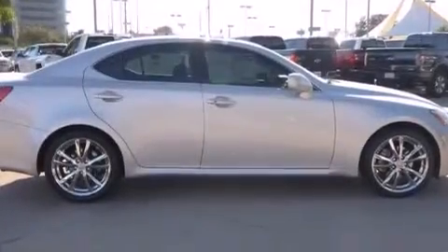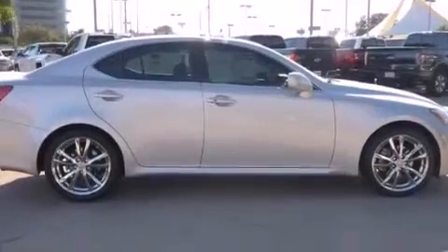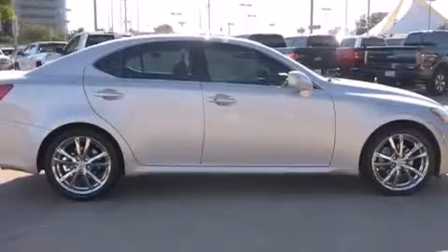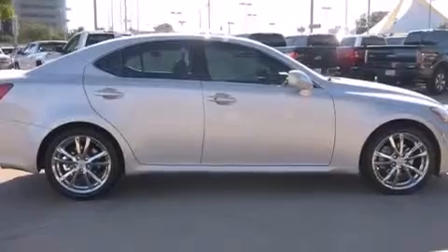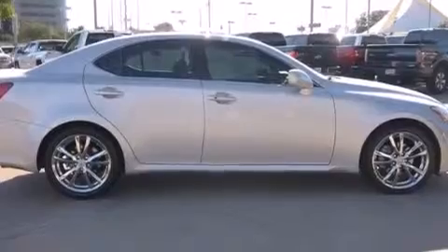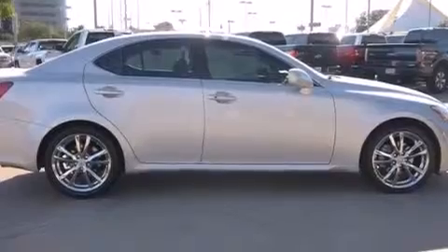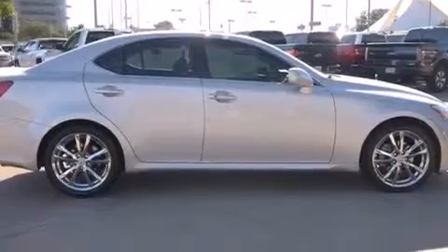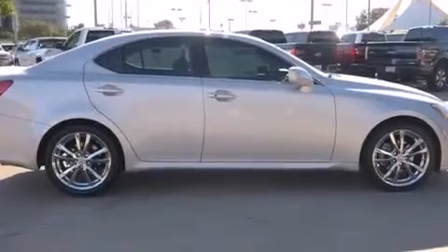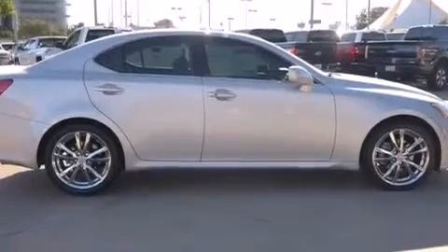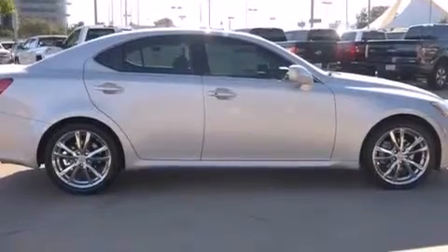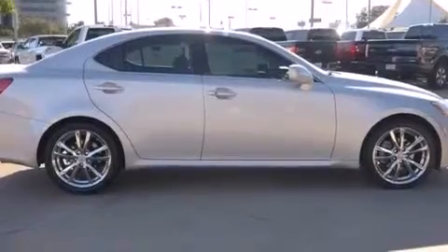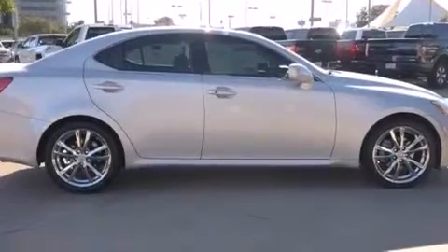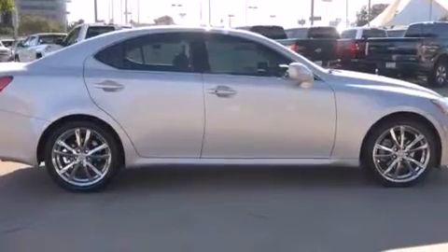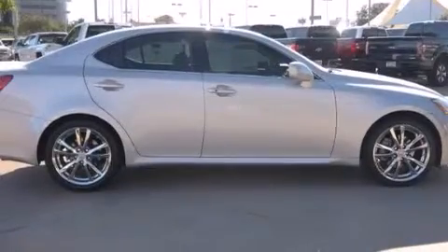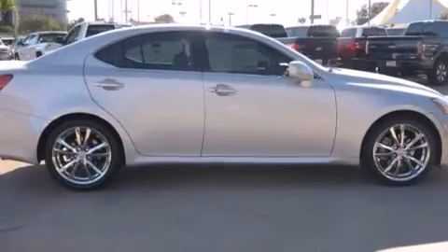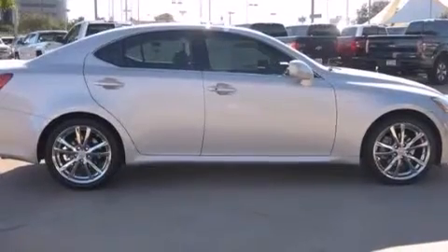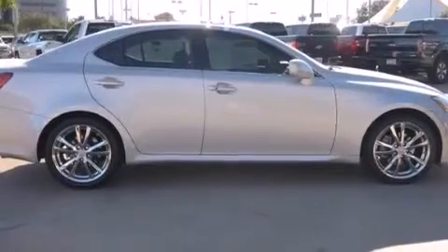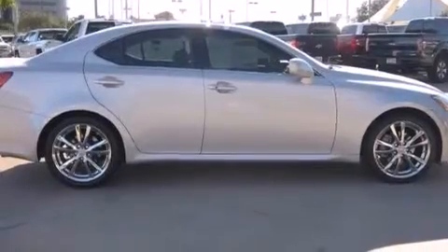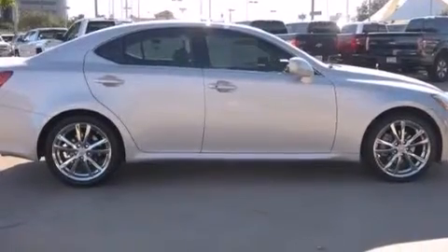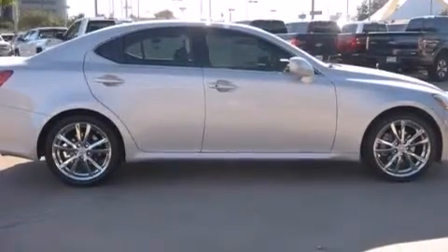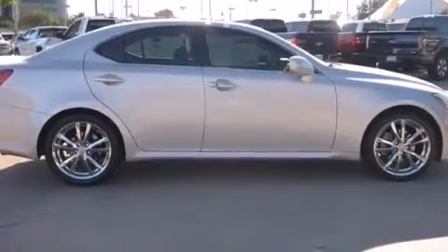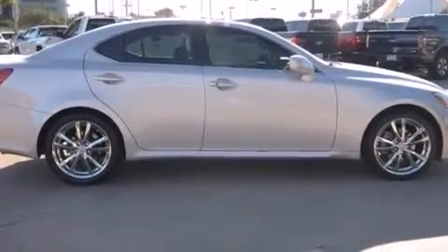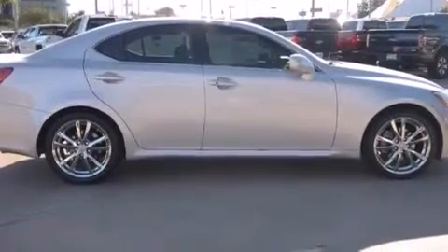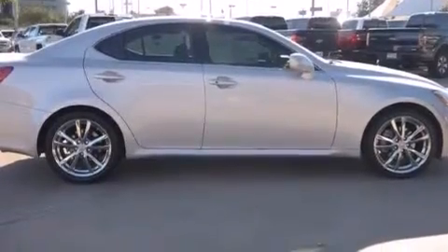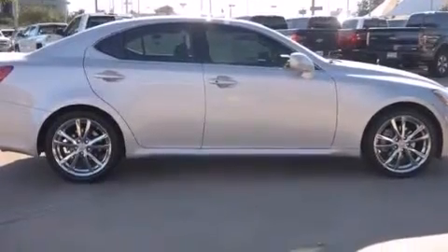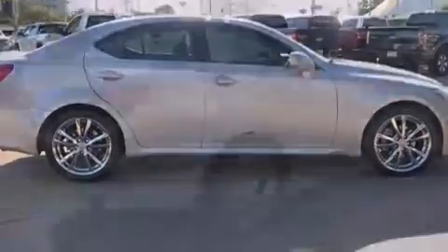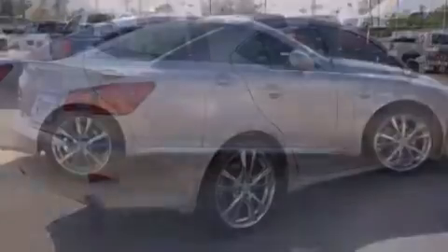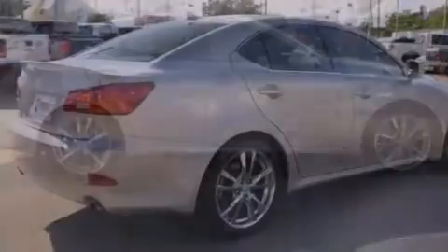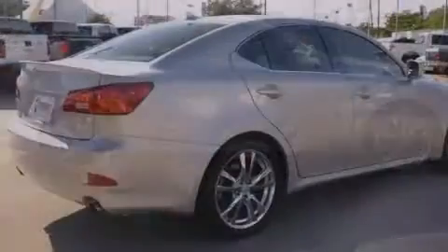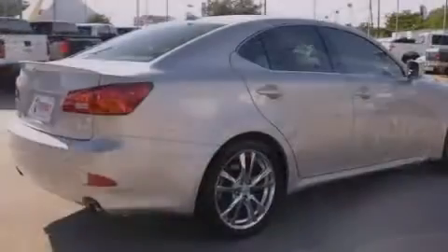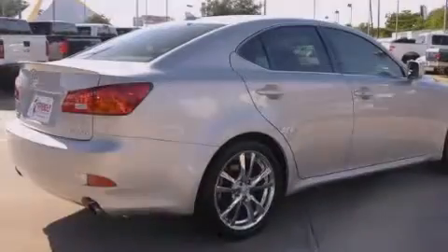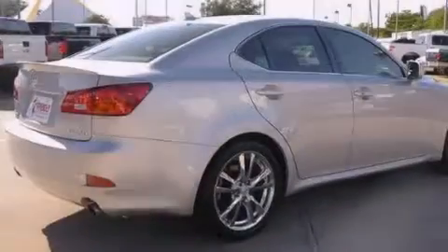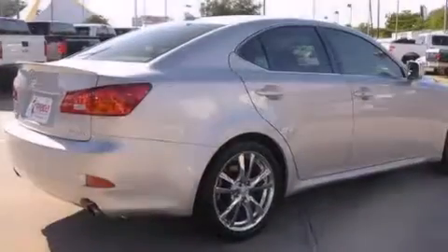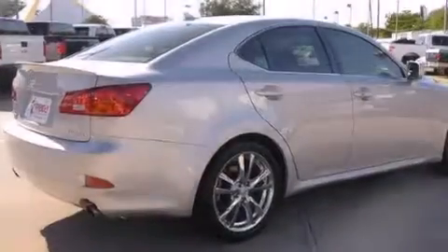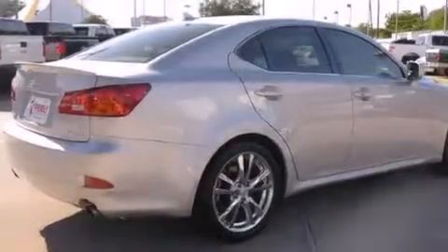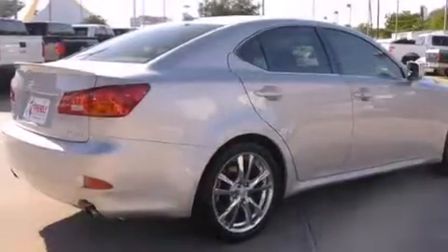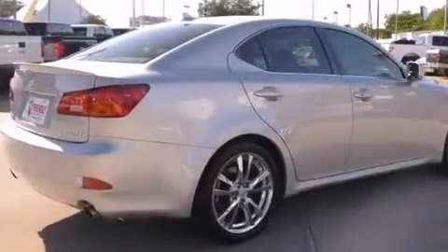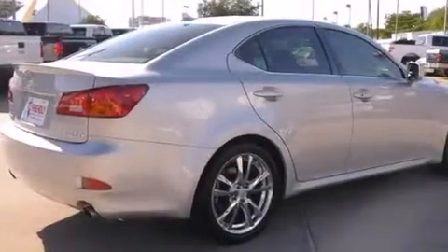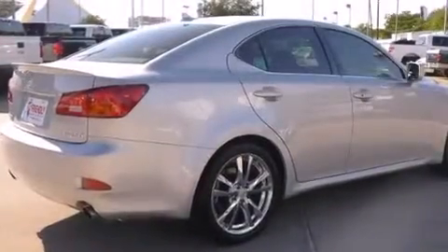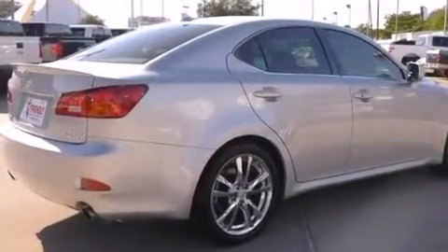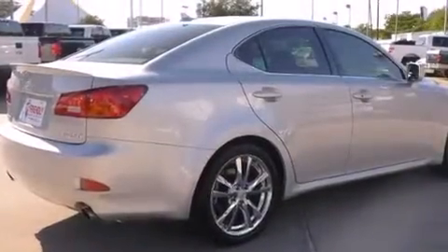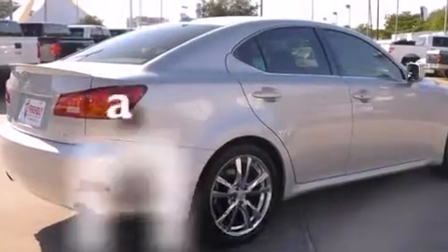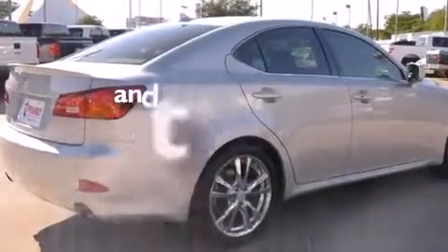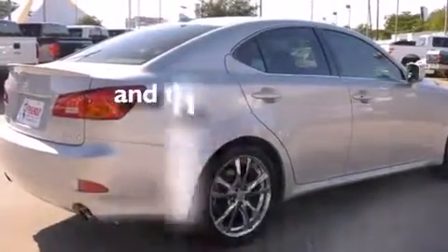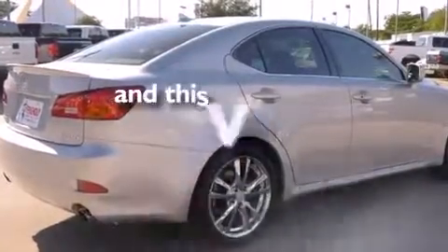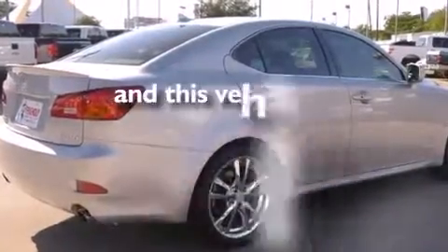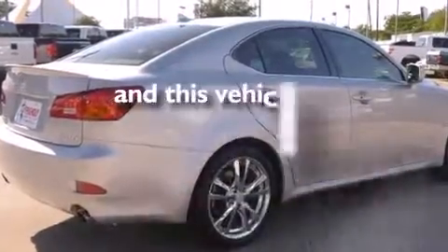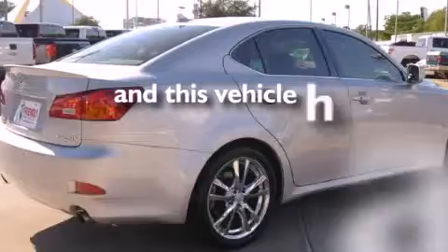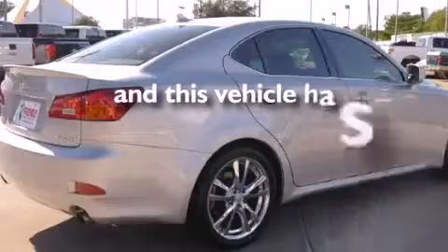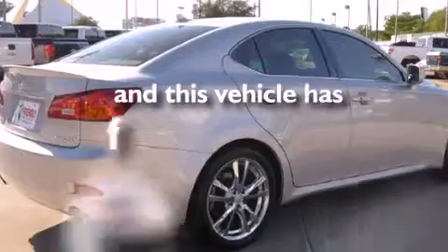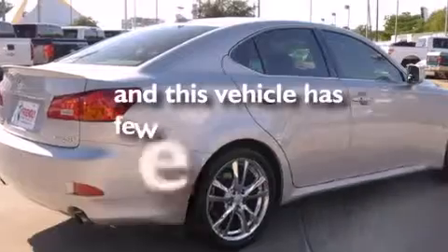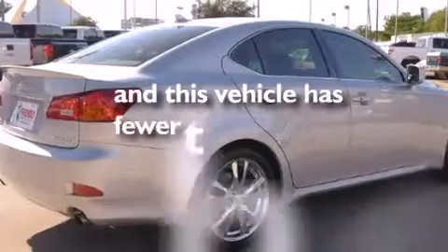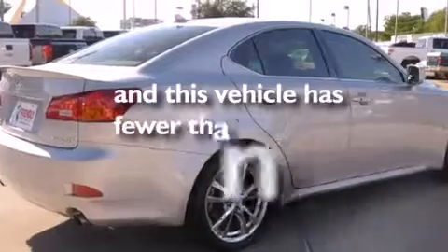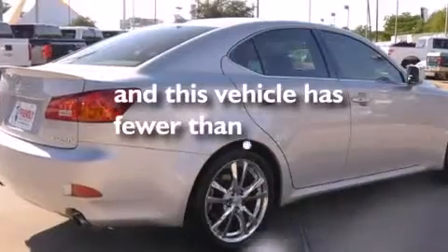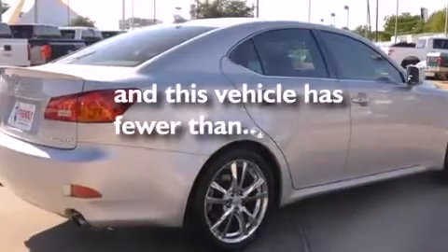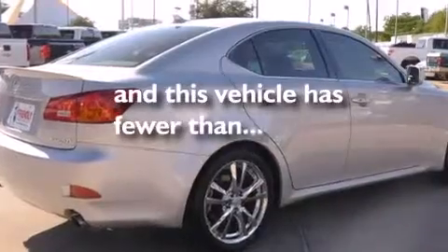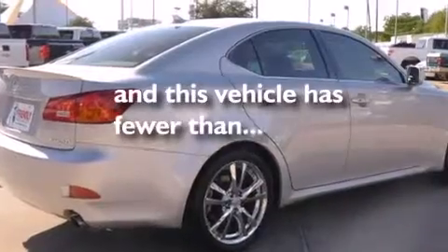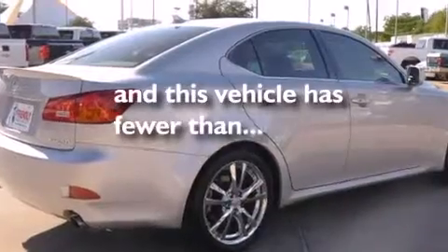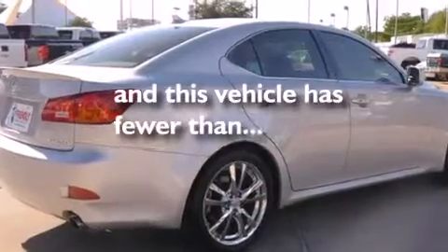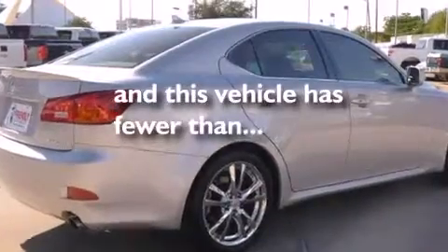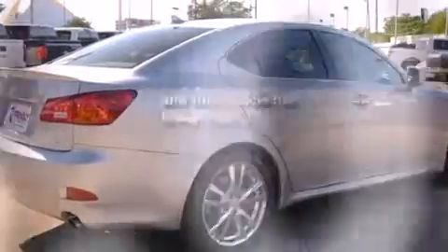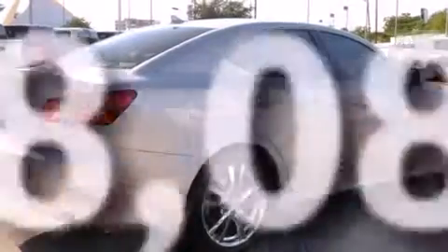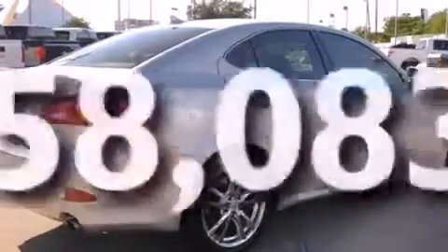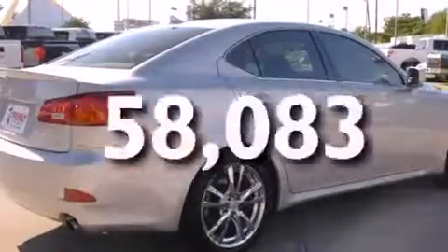Cruise control, an auto dimming rear view mirror, fog lamps — and this vehicle has less than 59,000 miles.